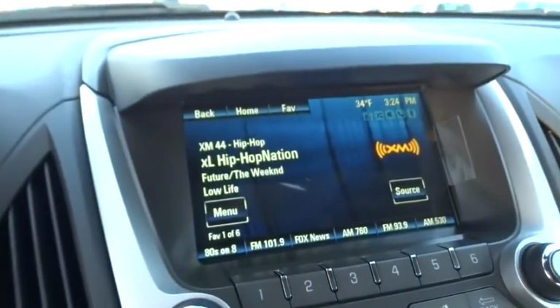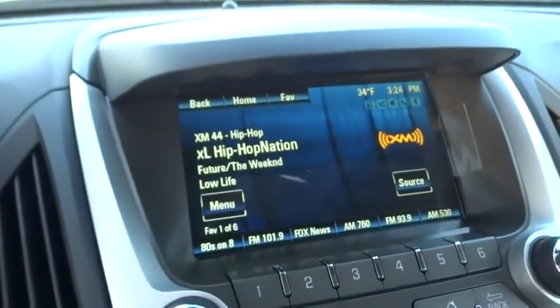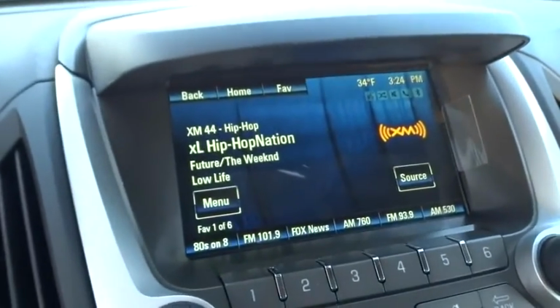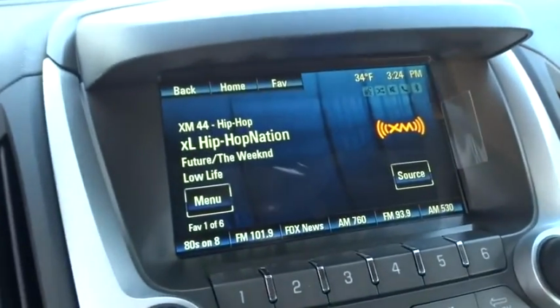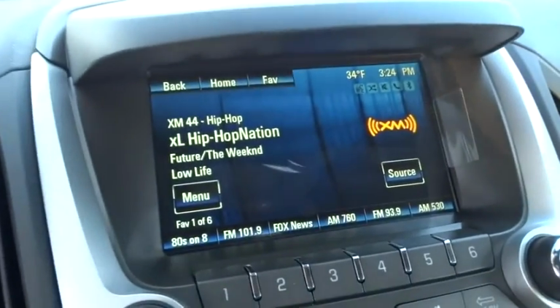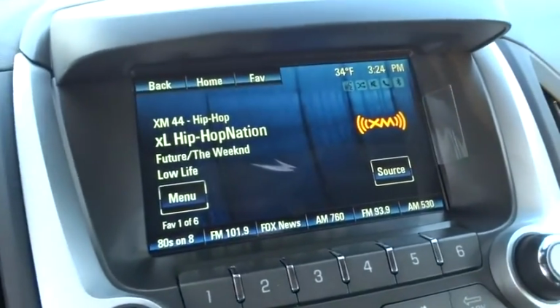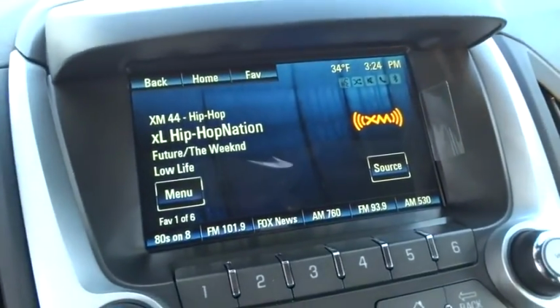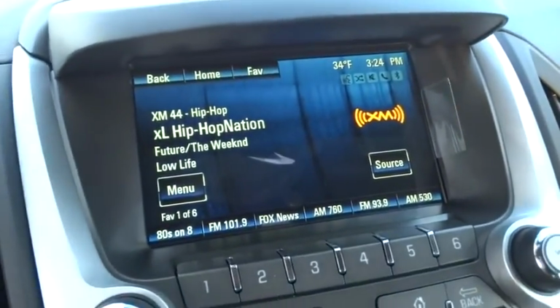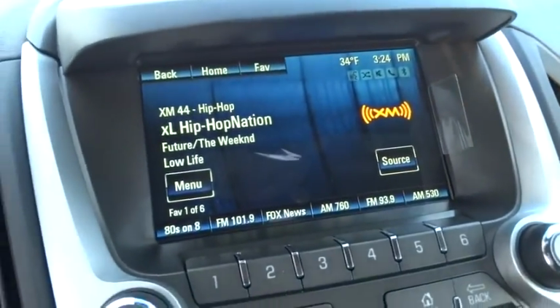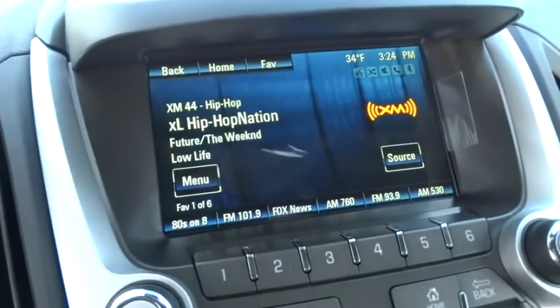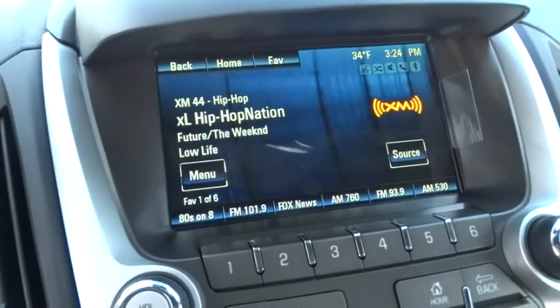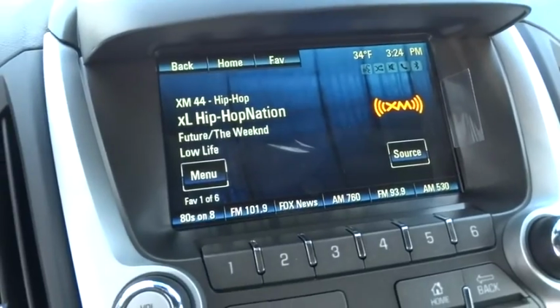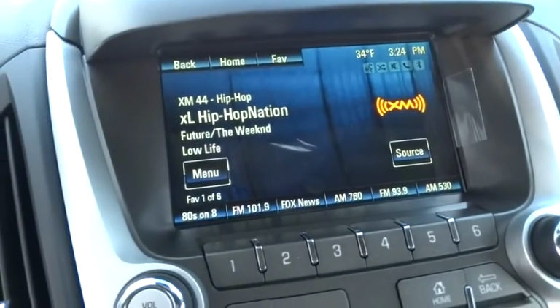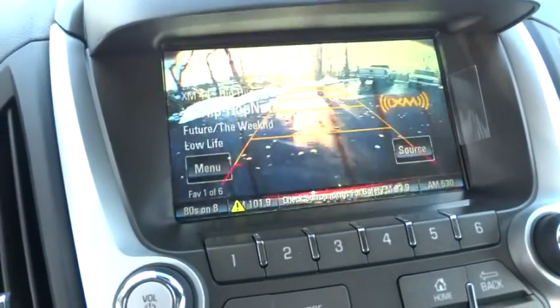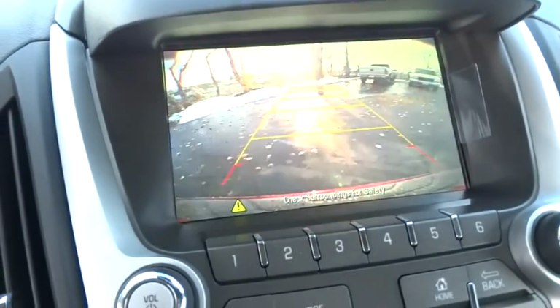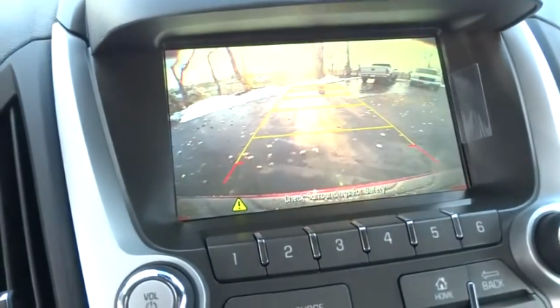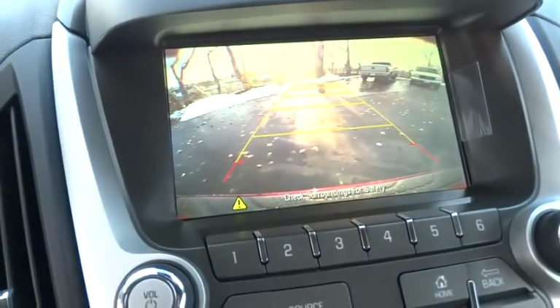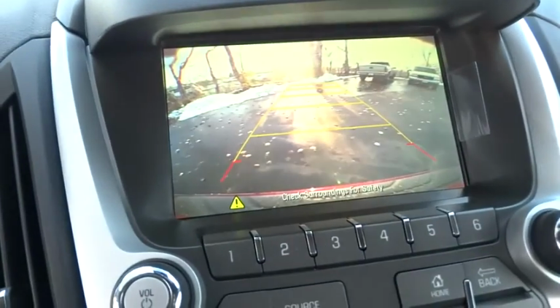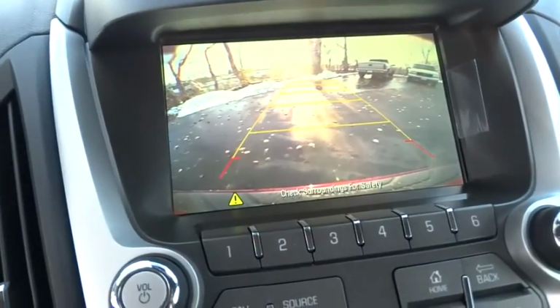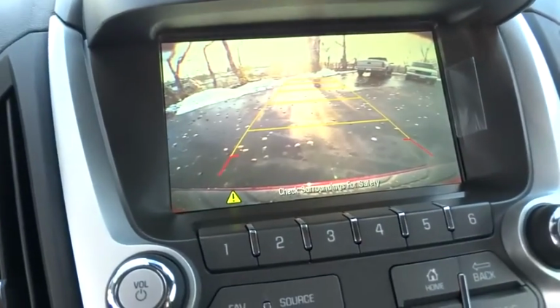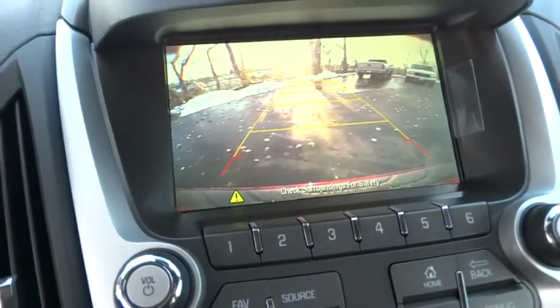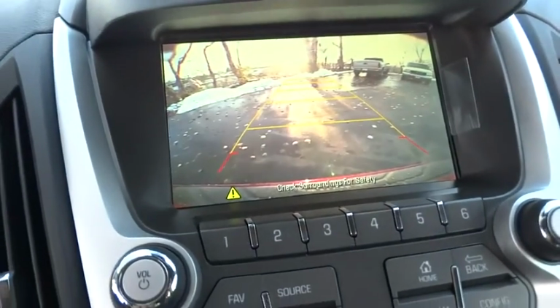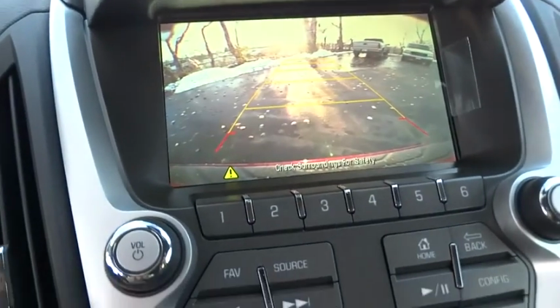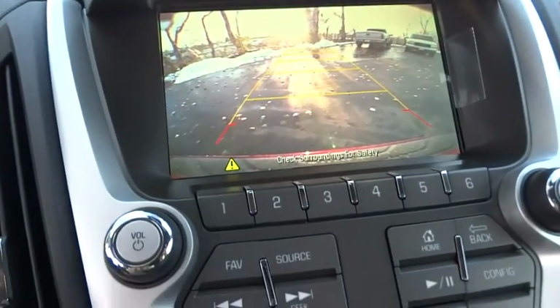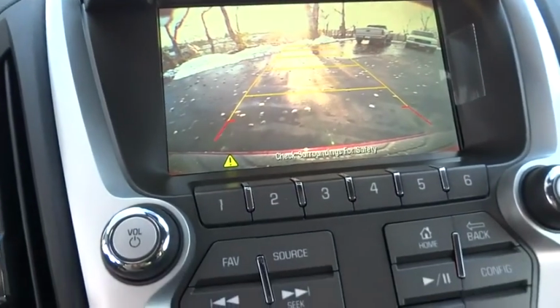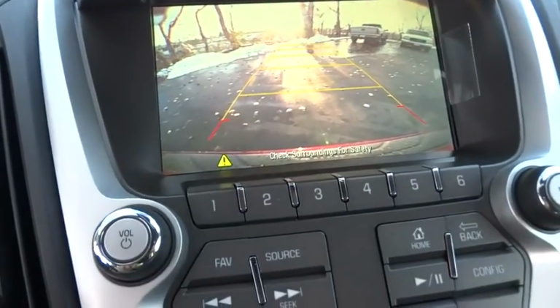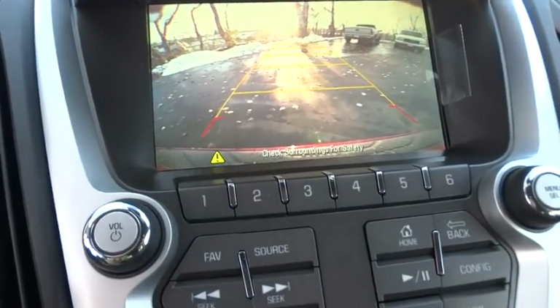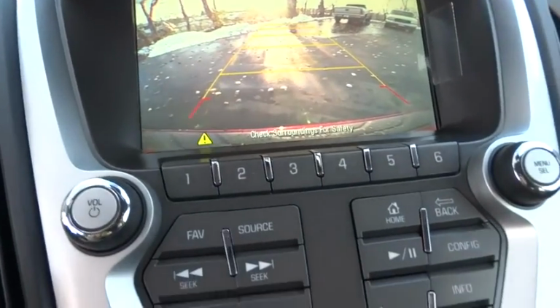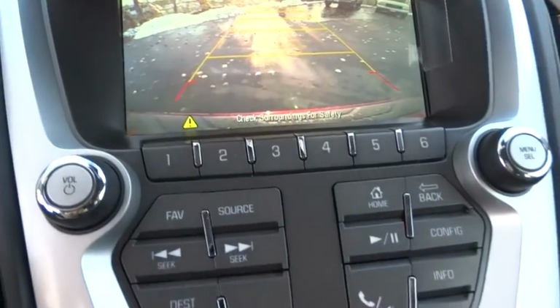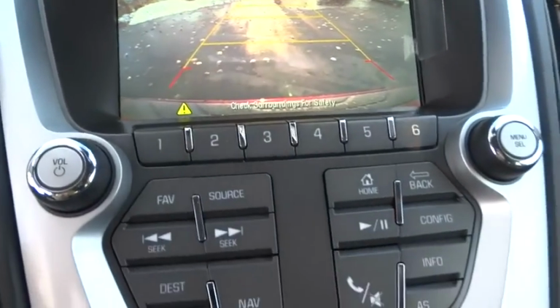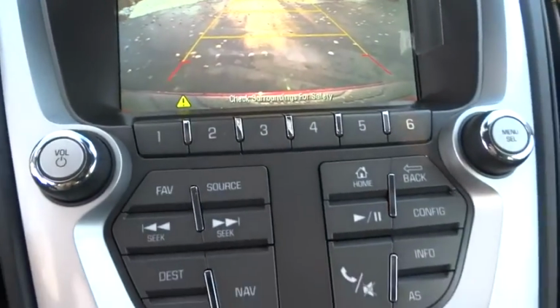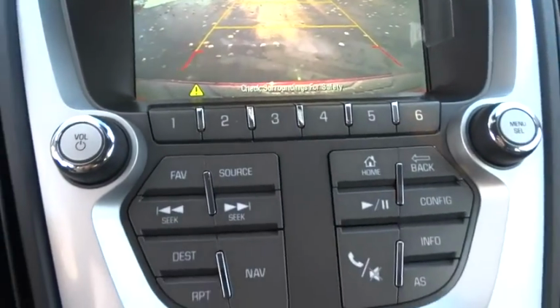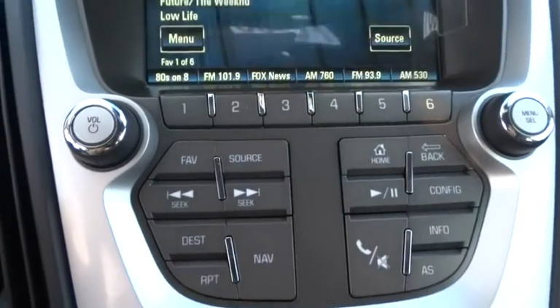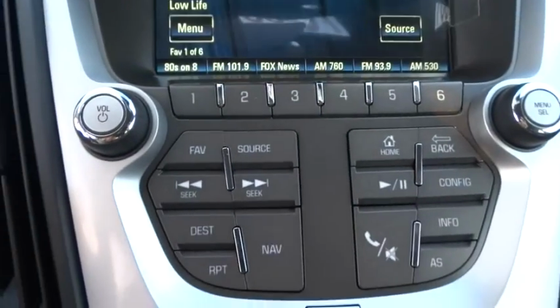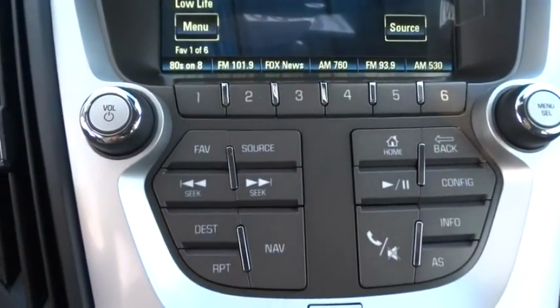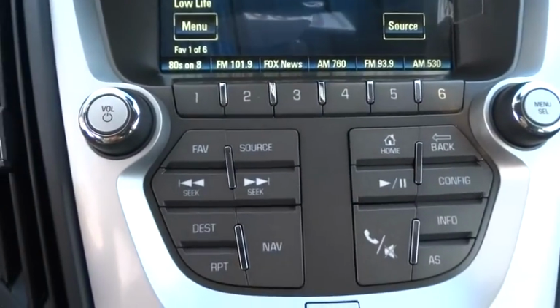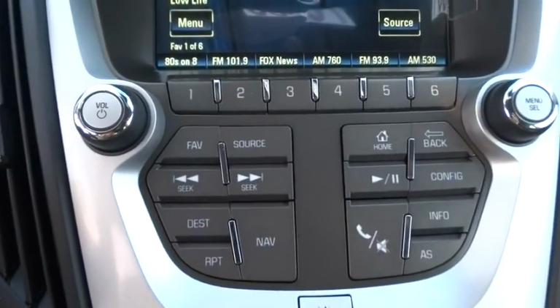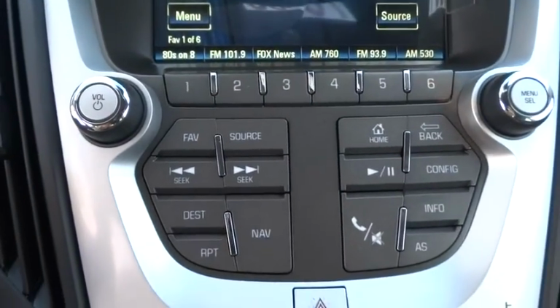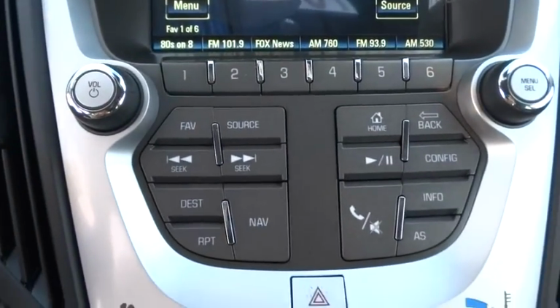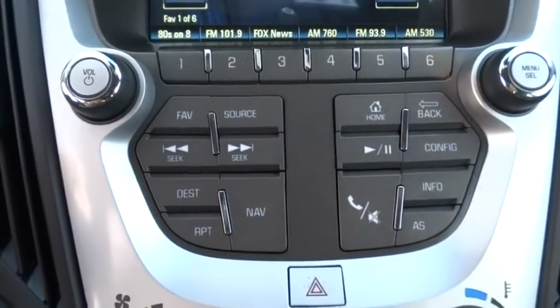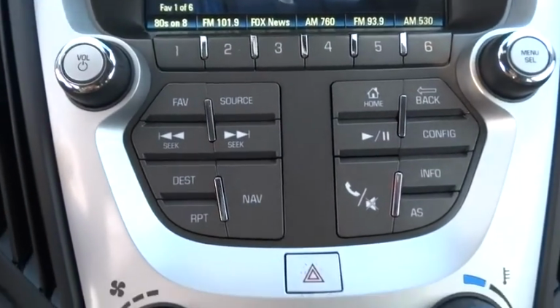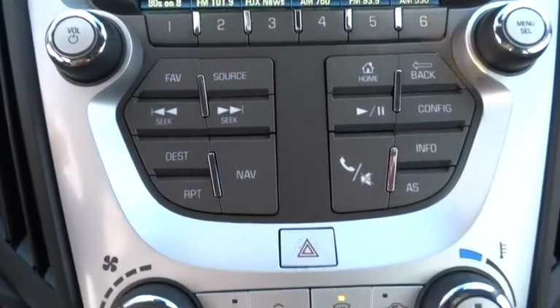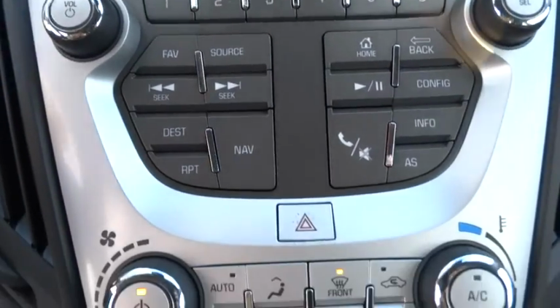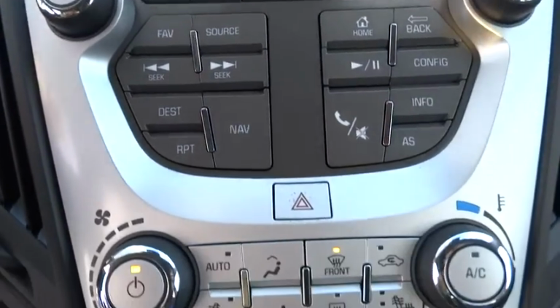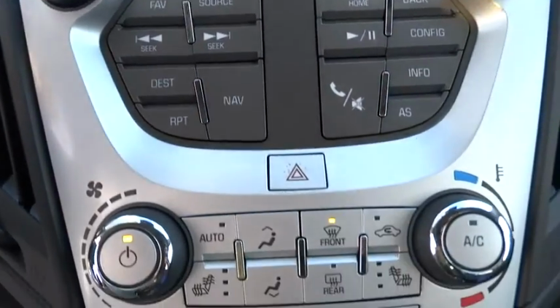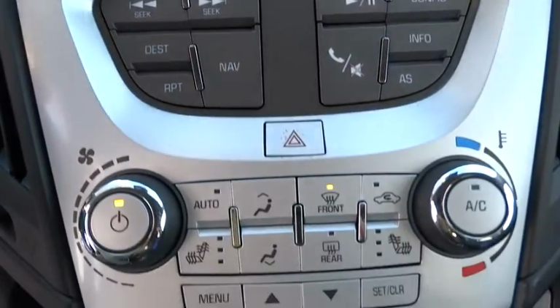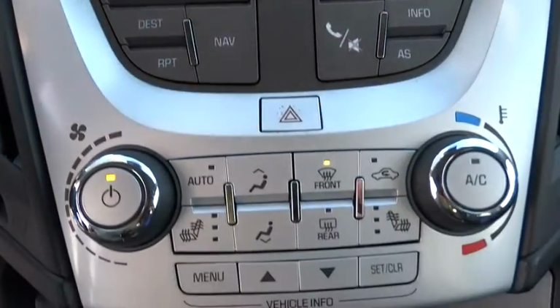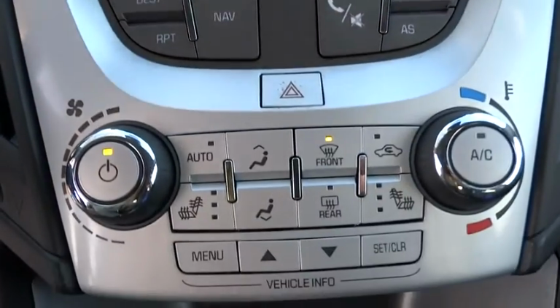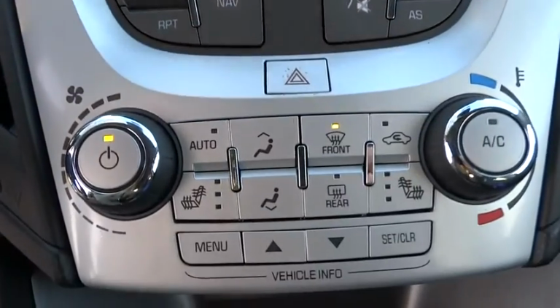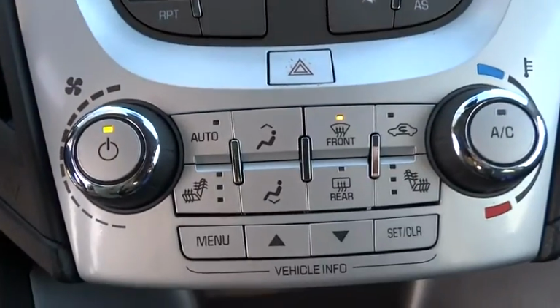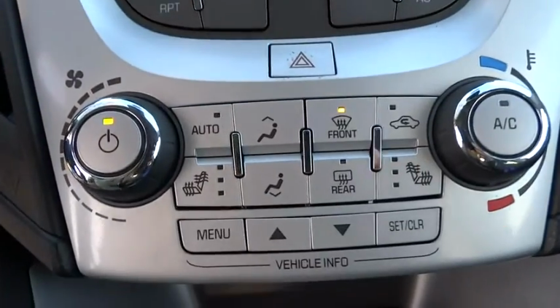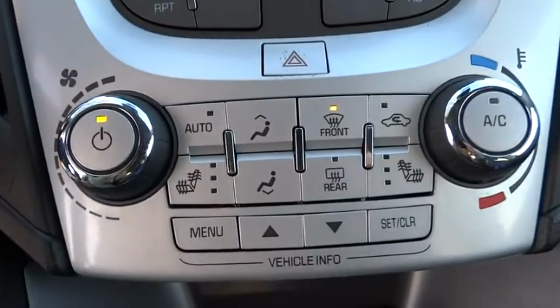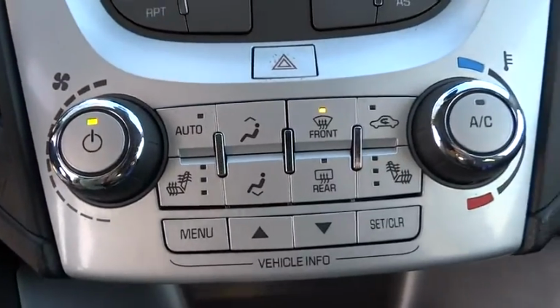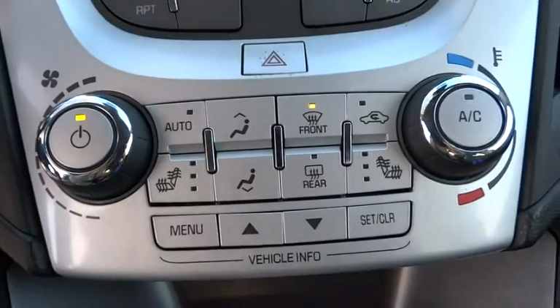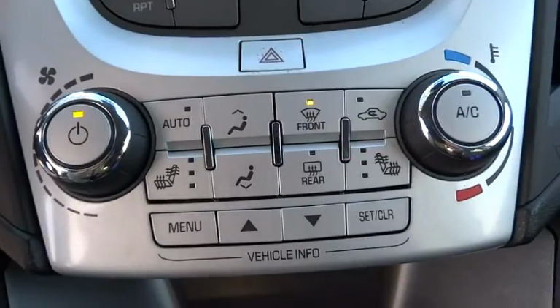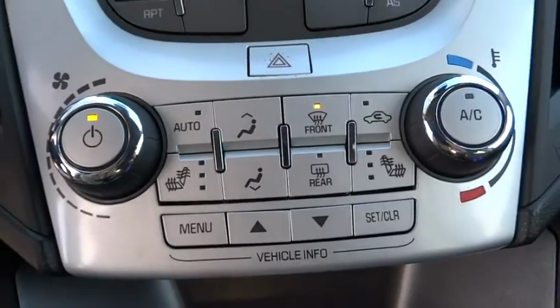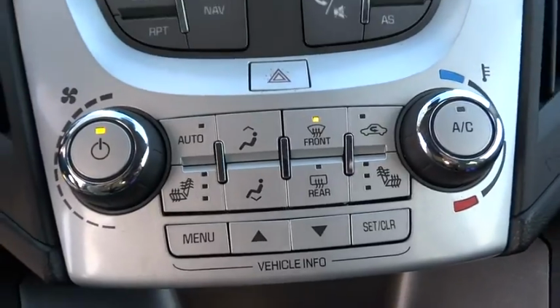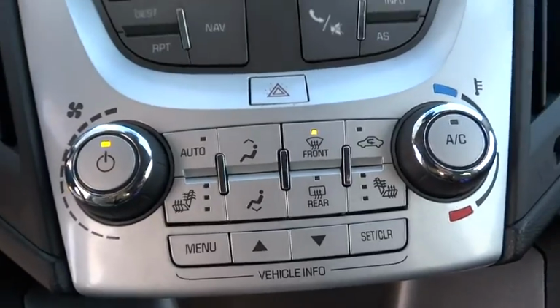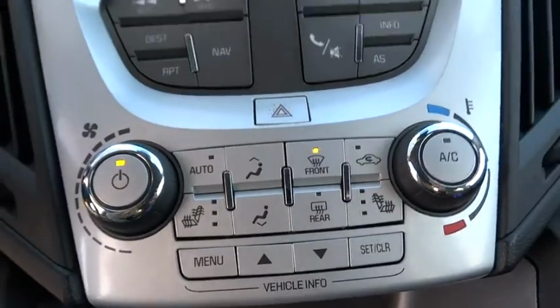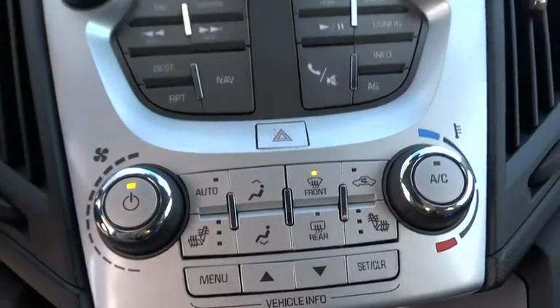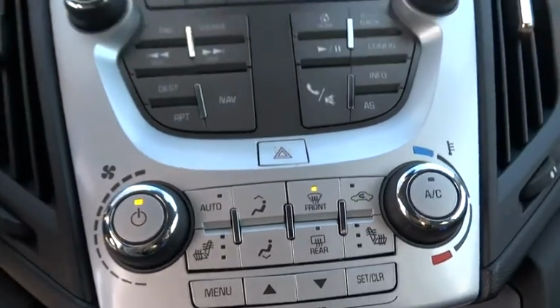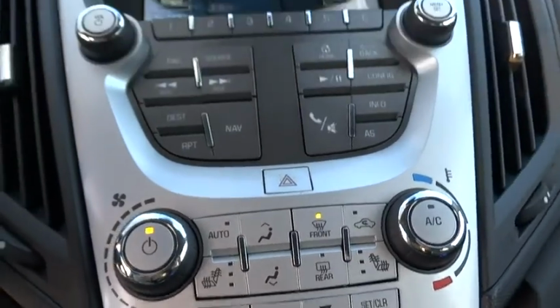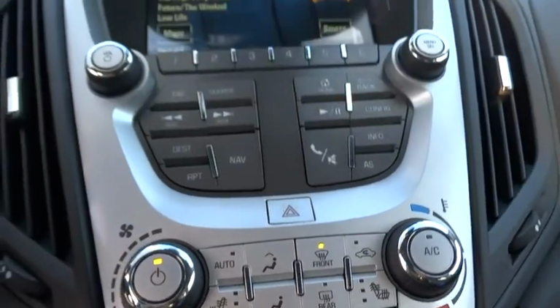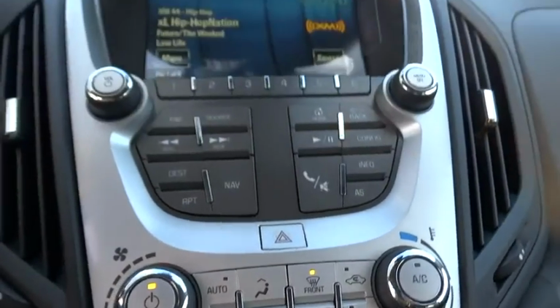Floor mats. Premium sound system, AM FM stereo radio. Rear defrost. Child safety locks. MP3 player.